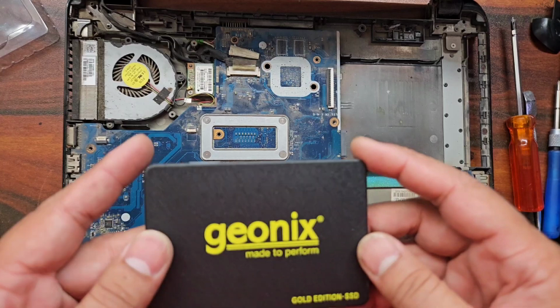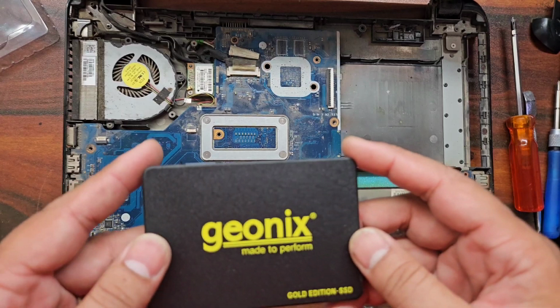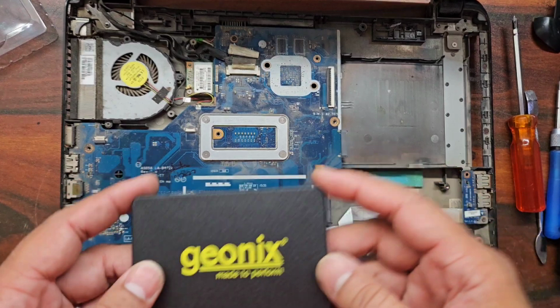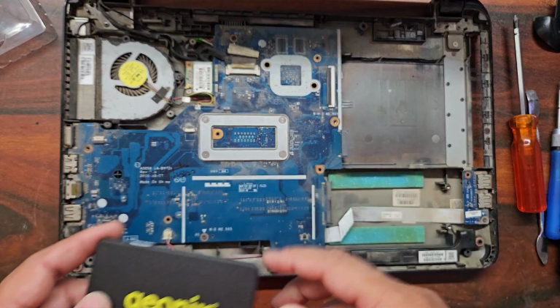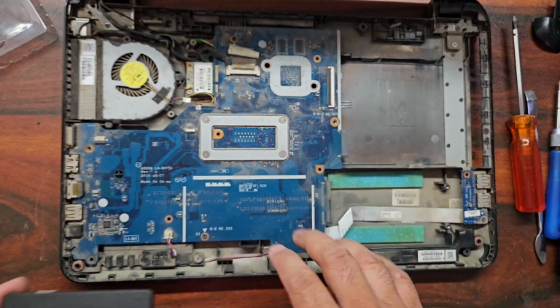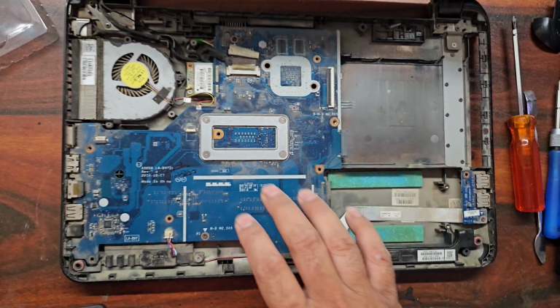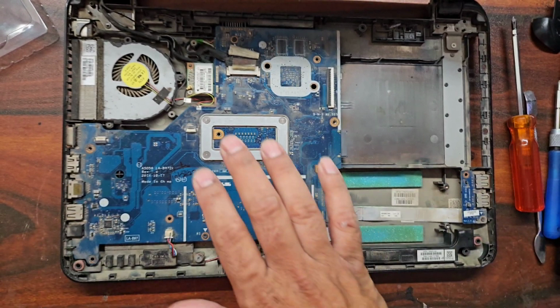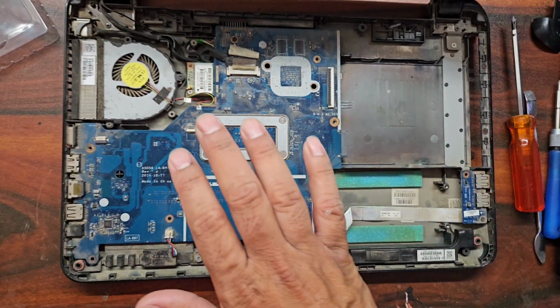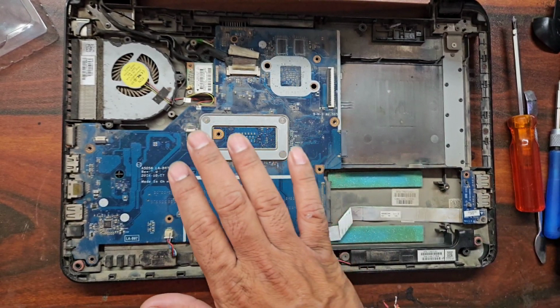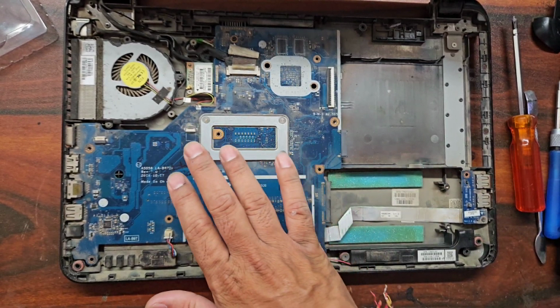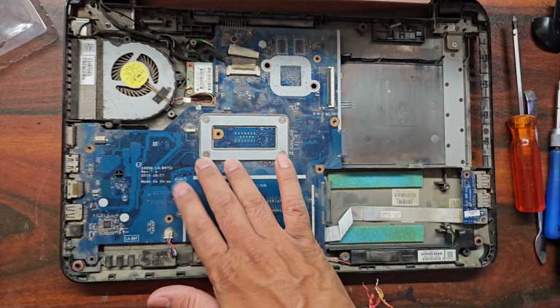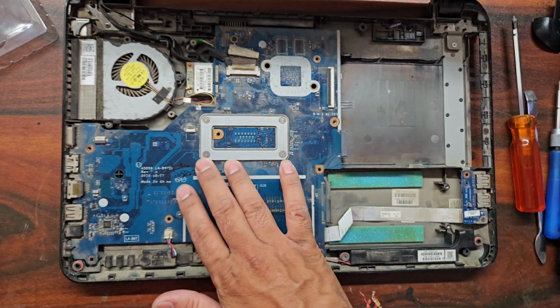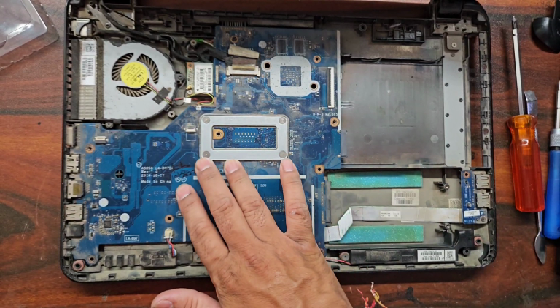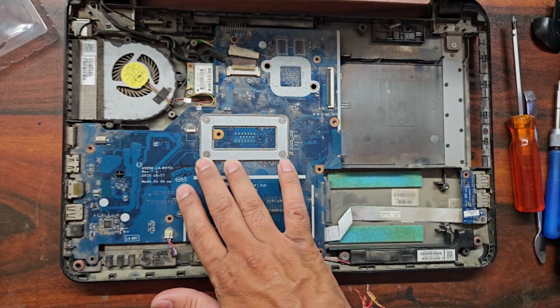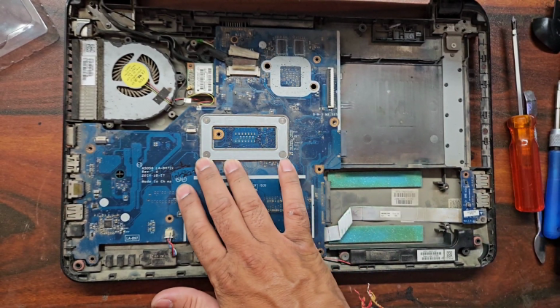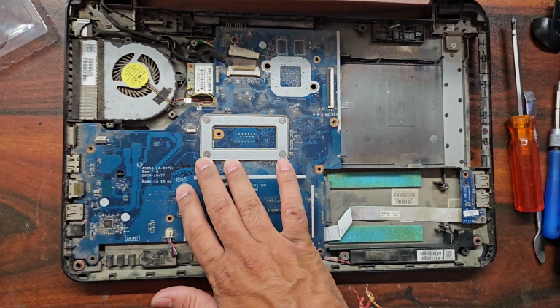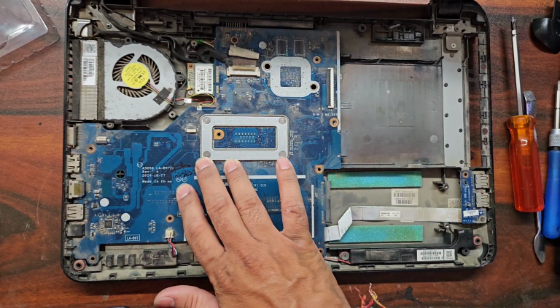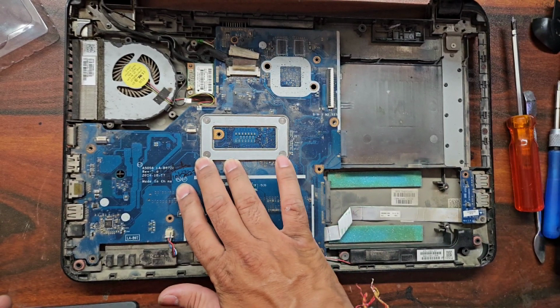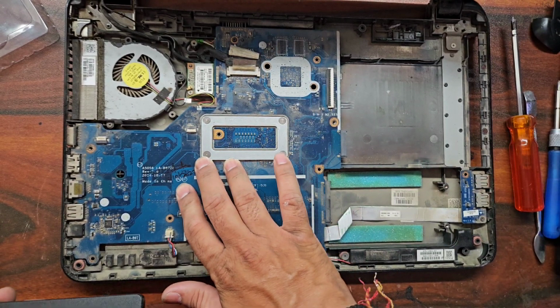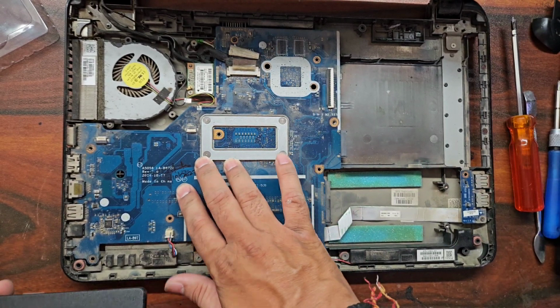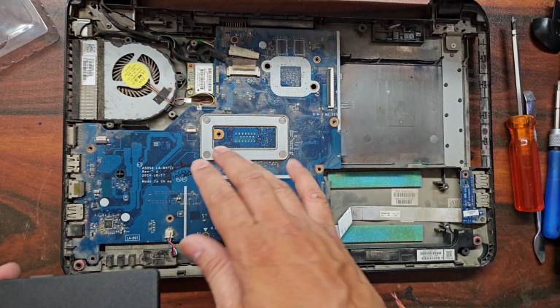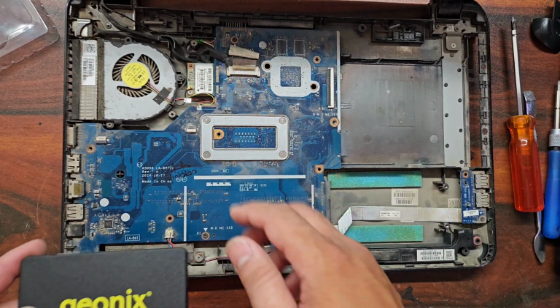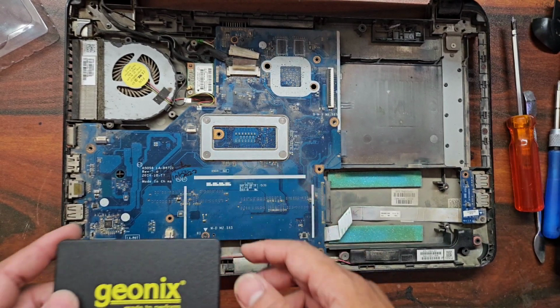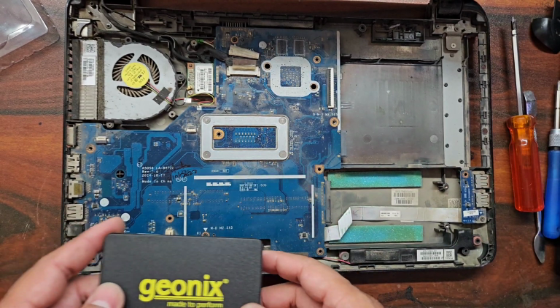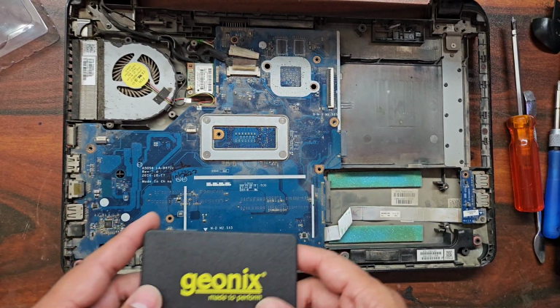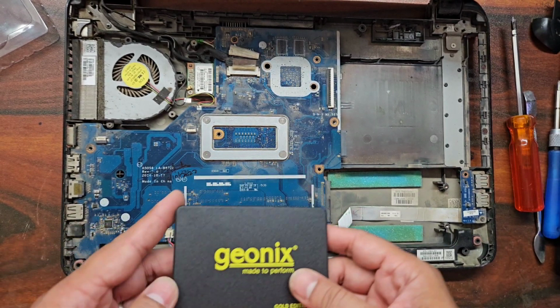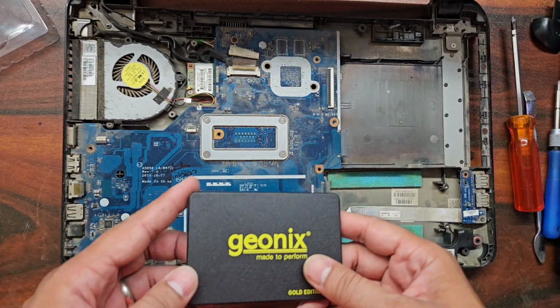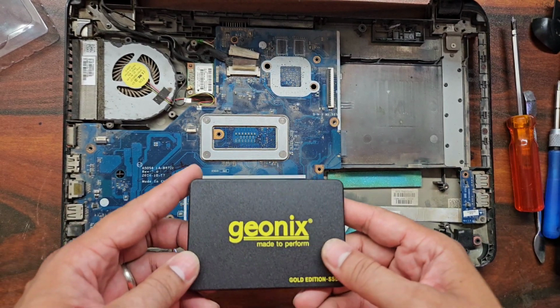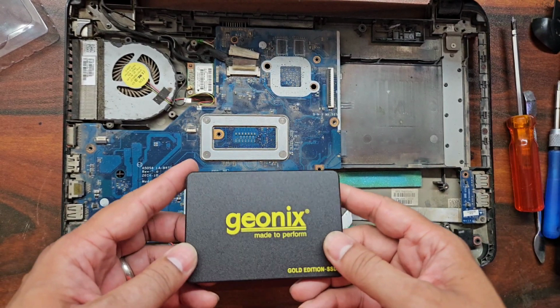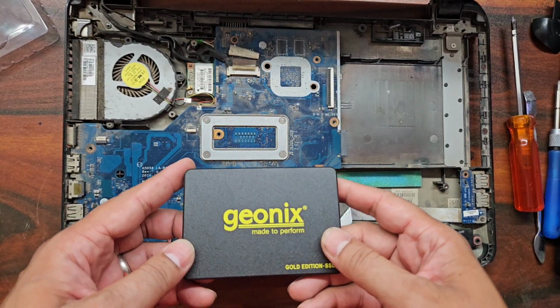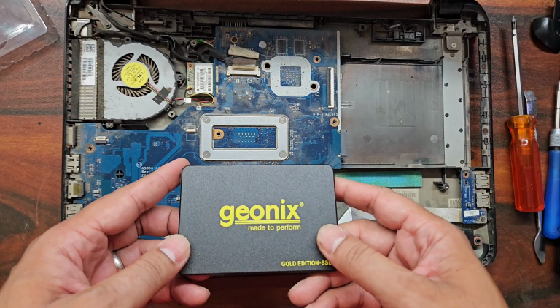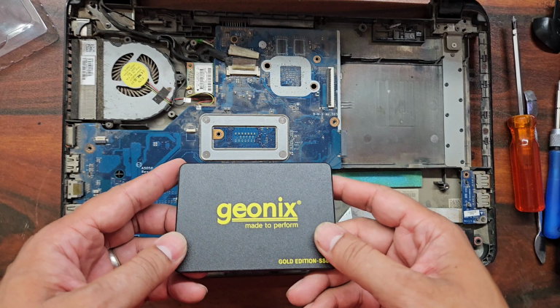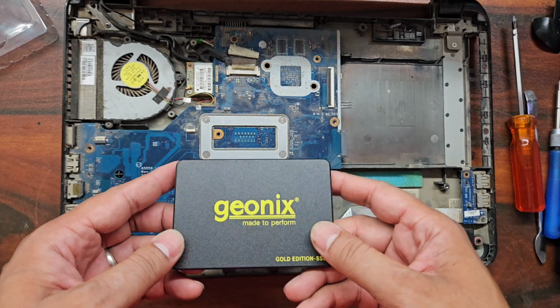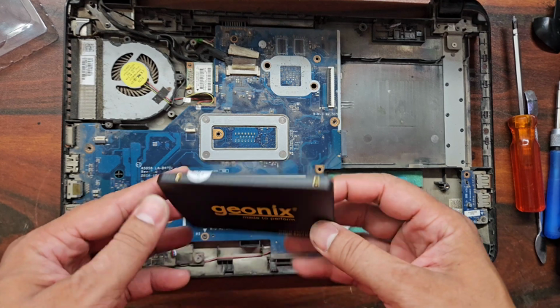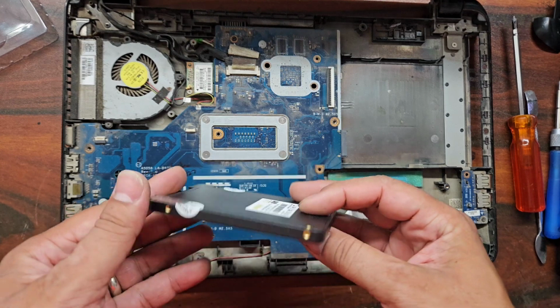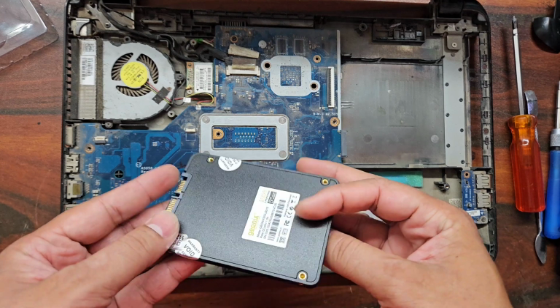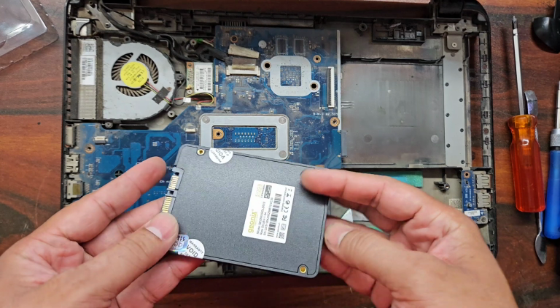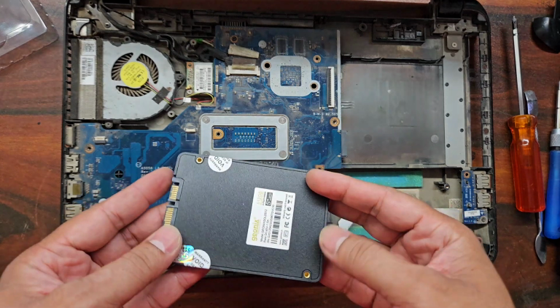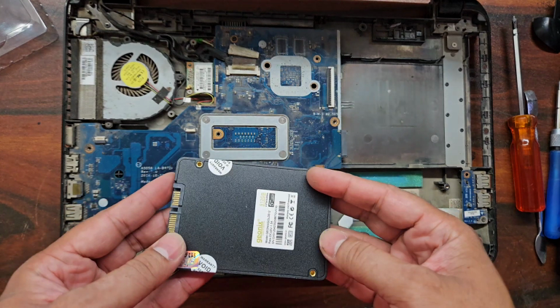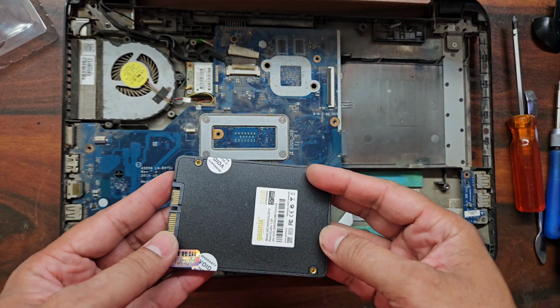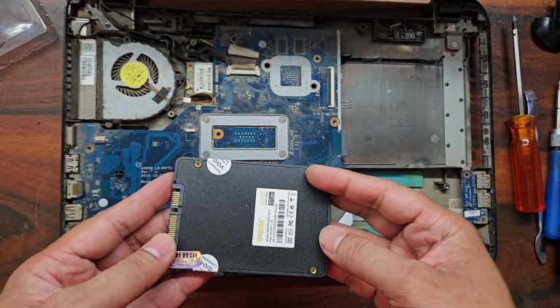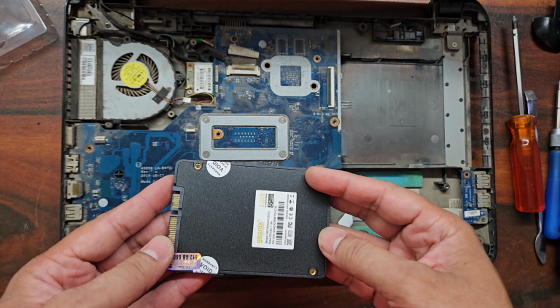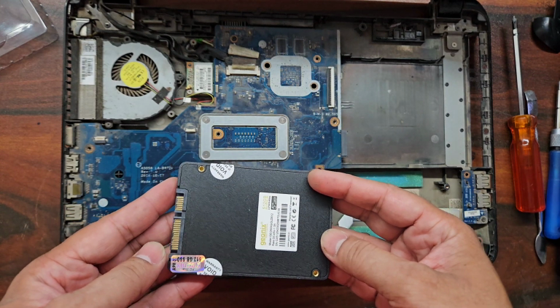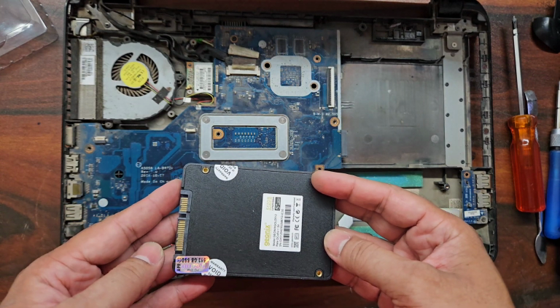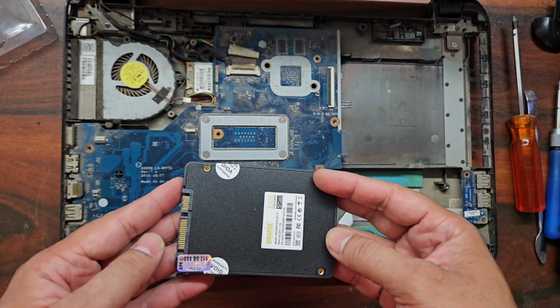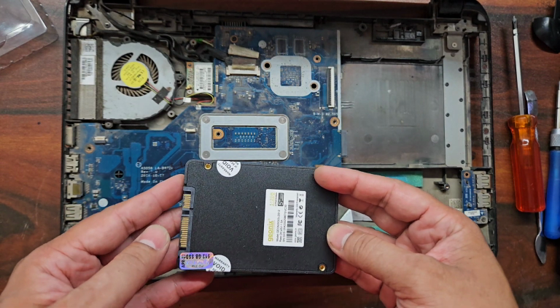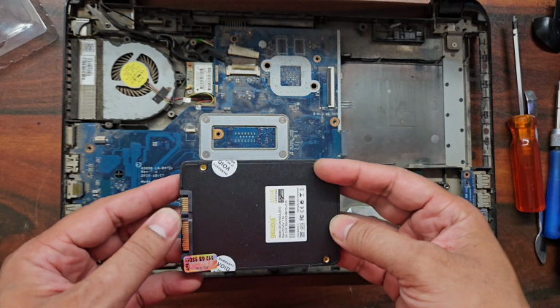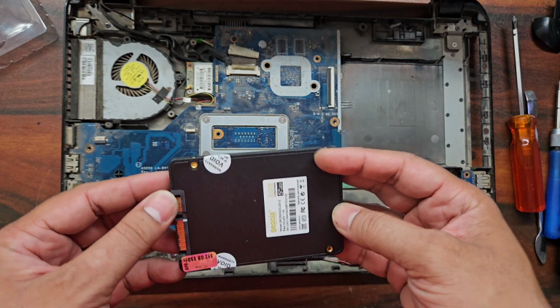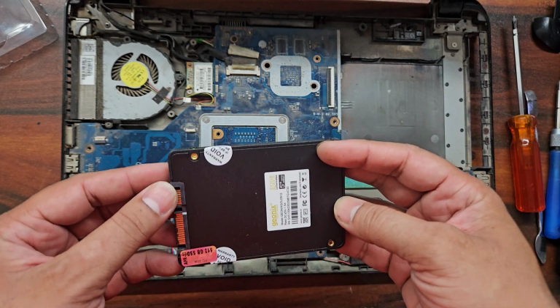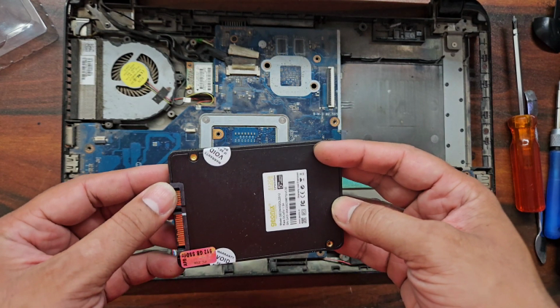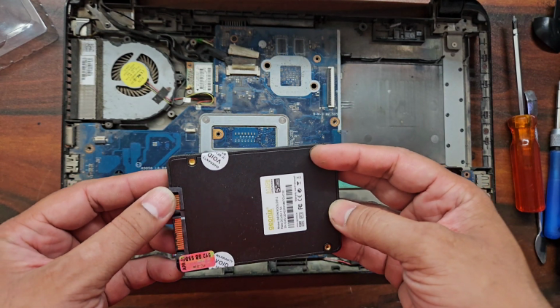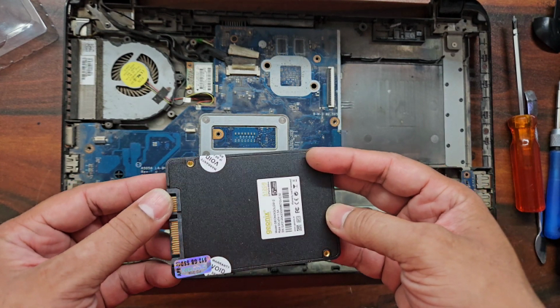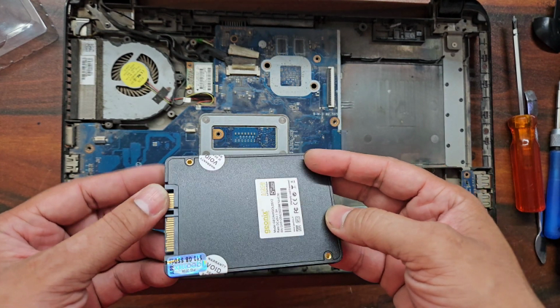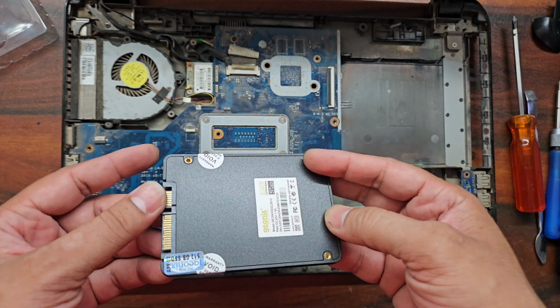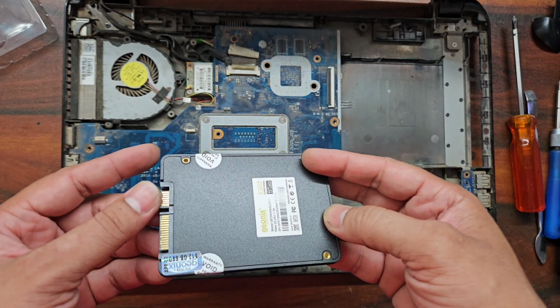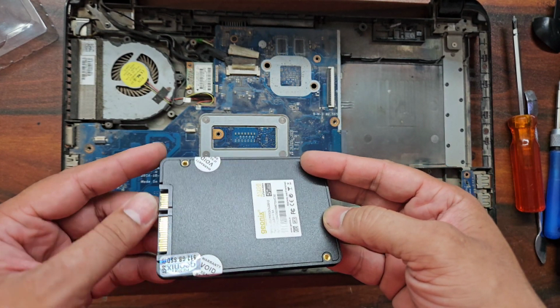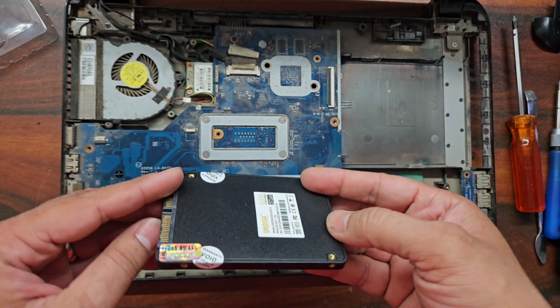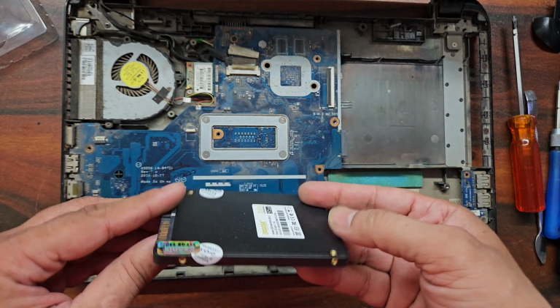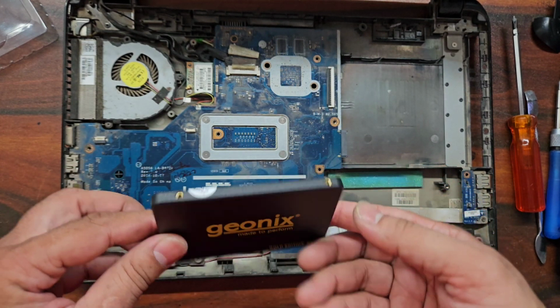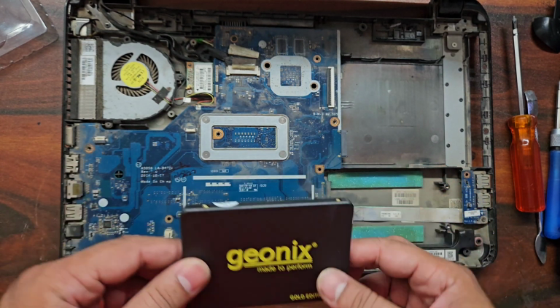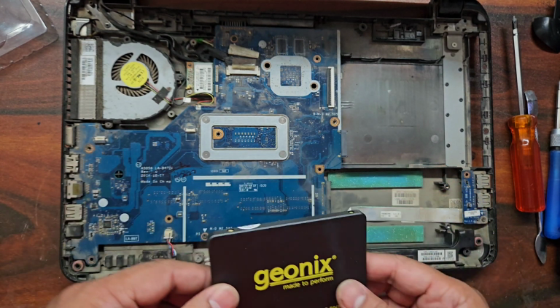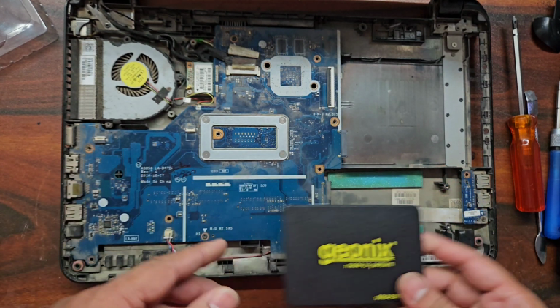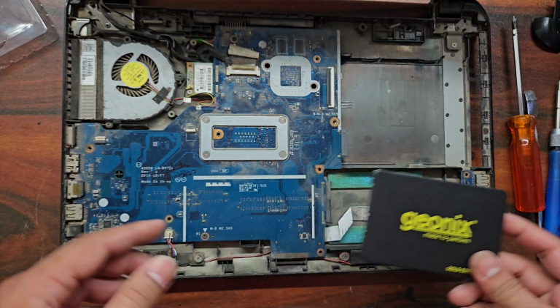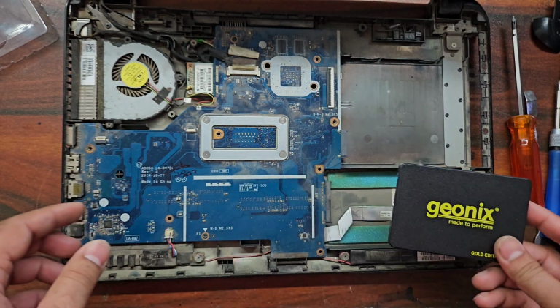We have placed the memory into the slot. And here we have a brand new SSD which will boost its performance.